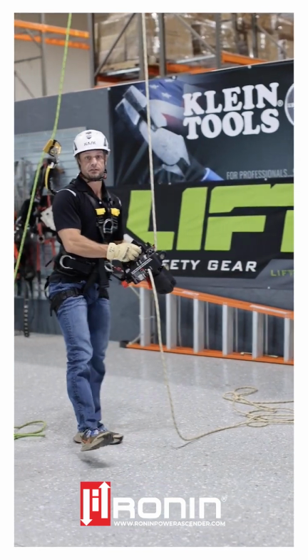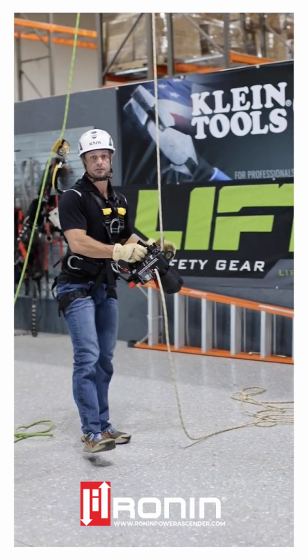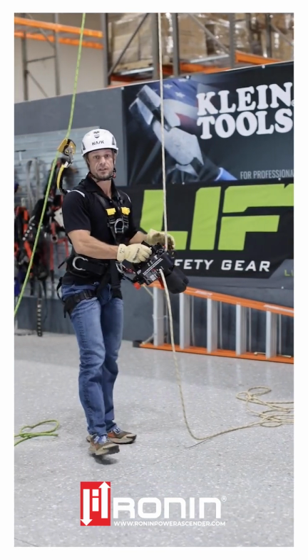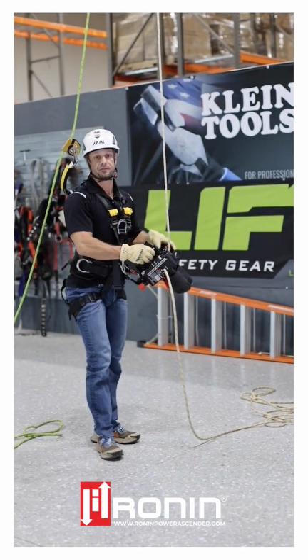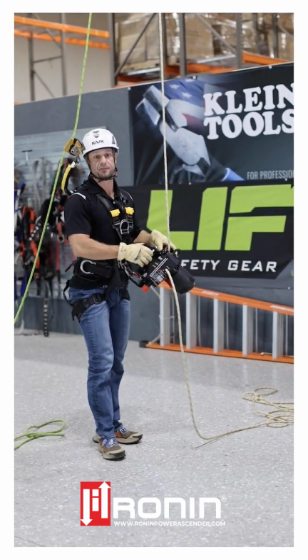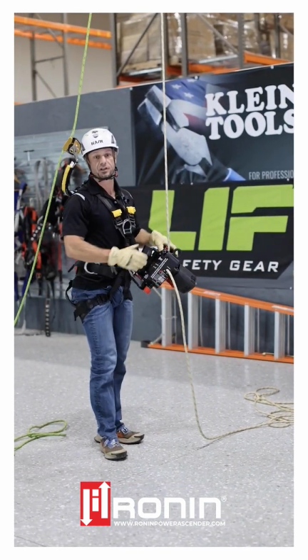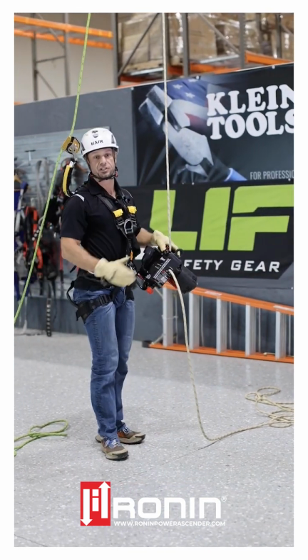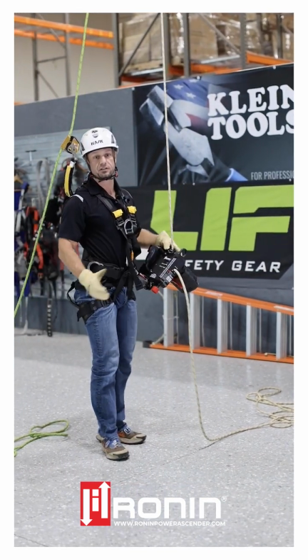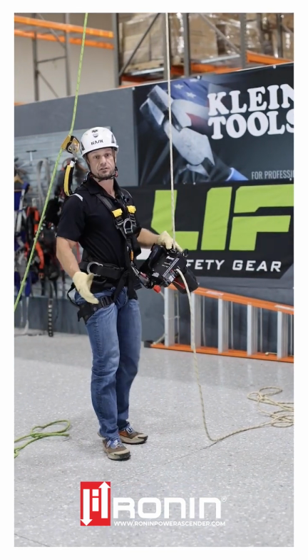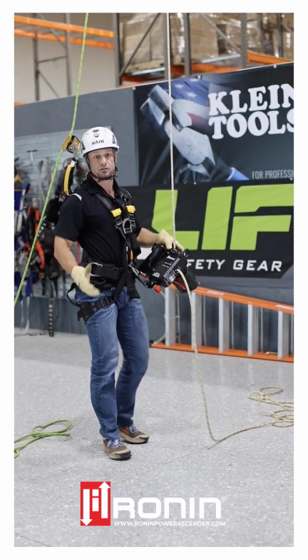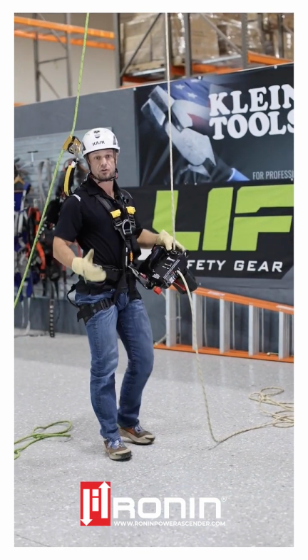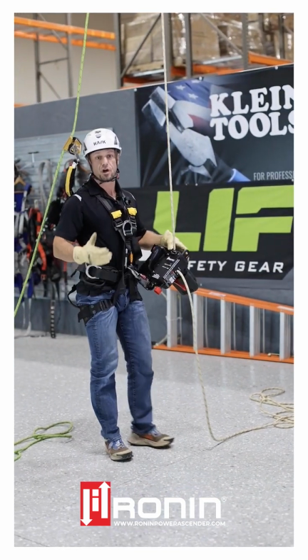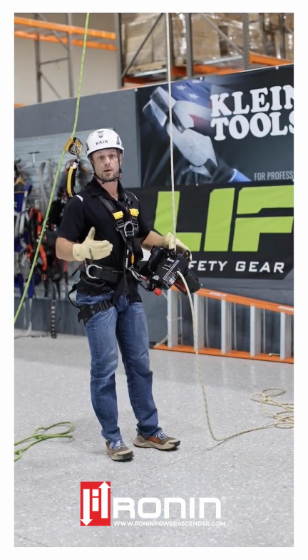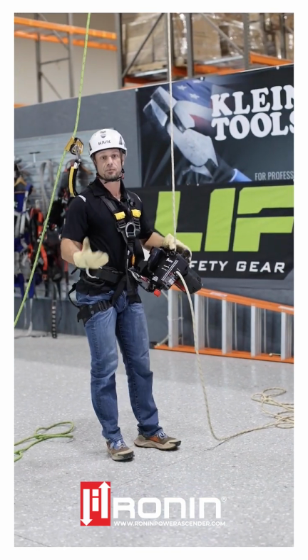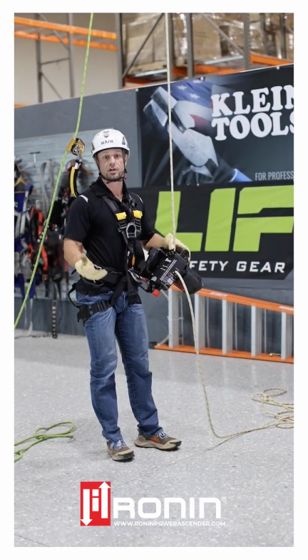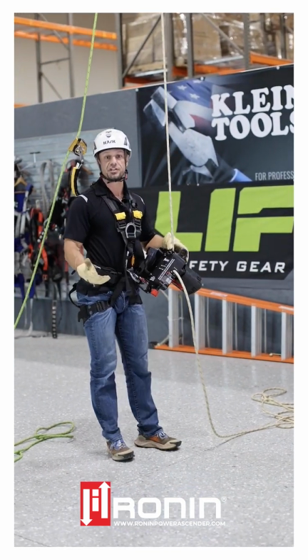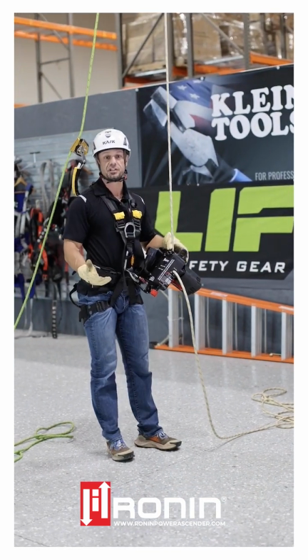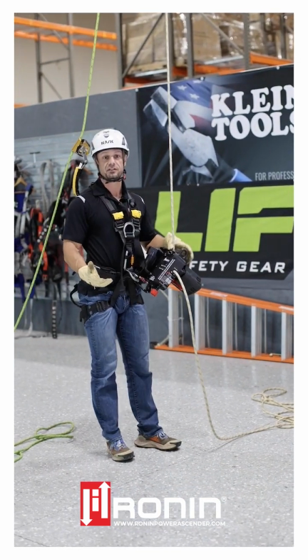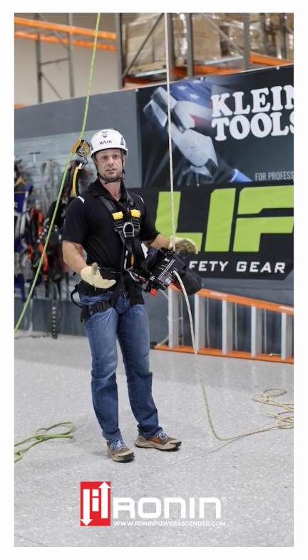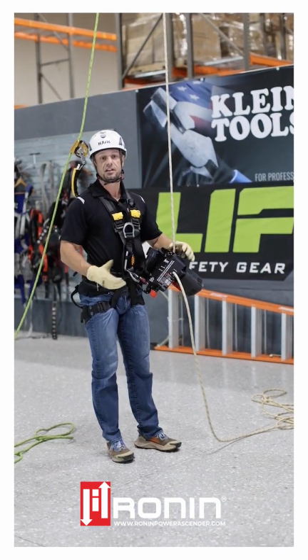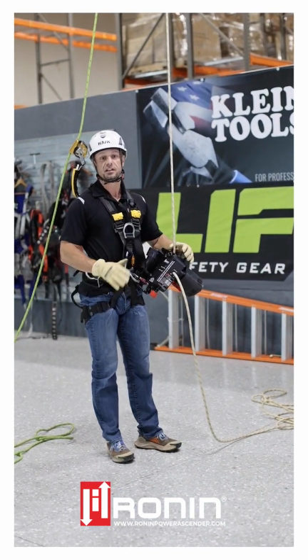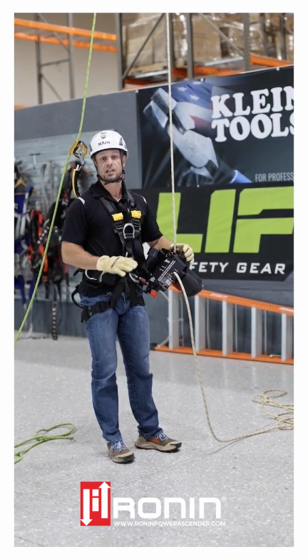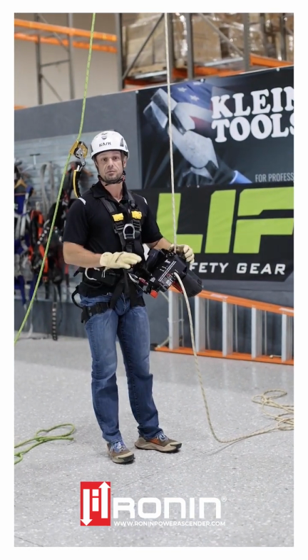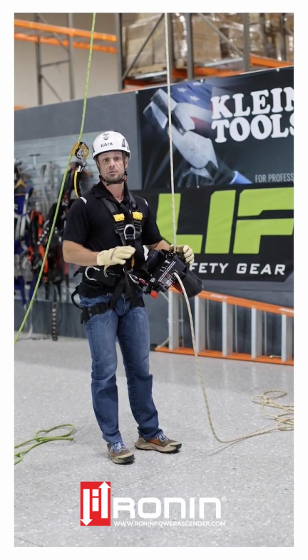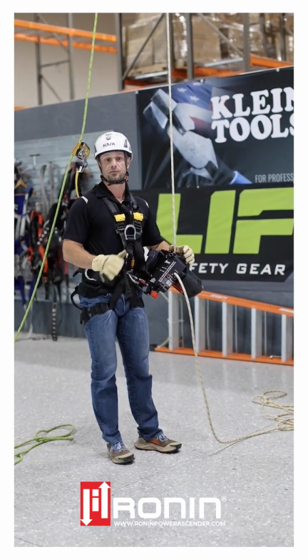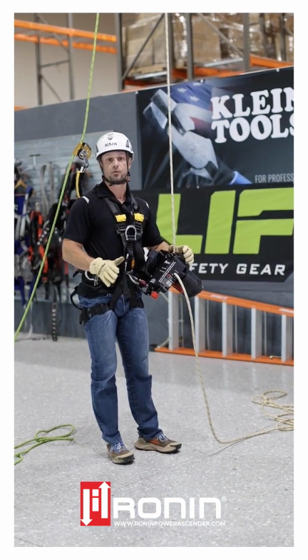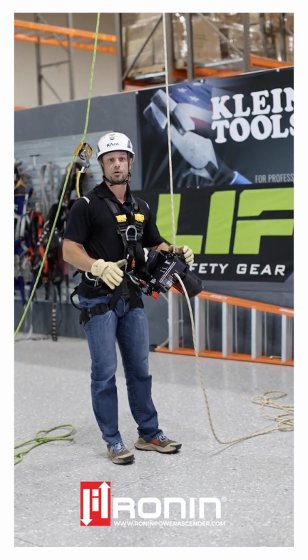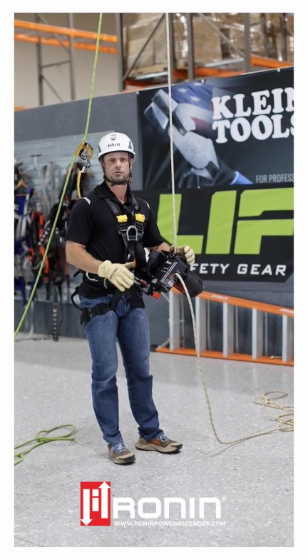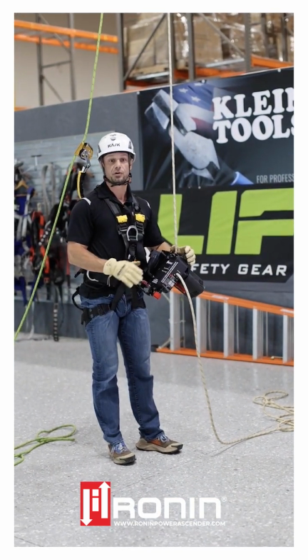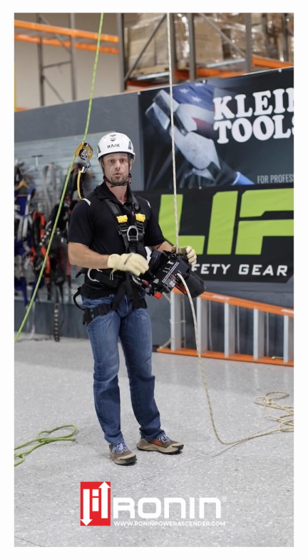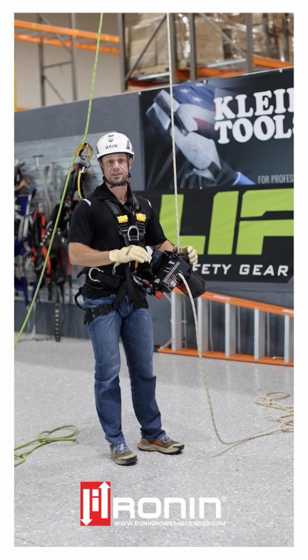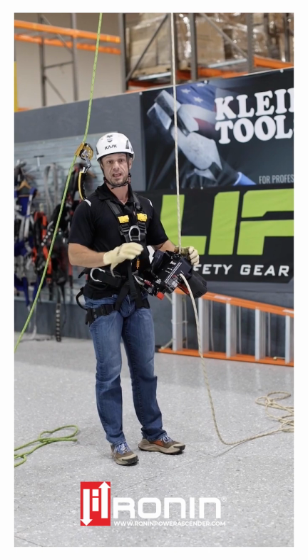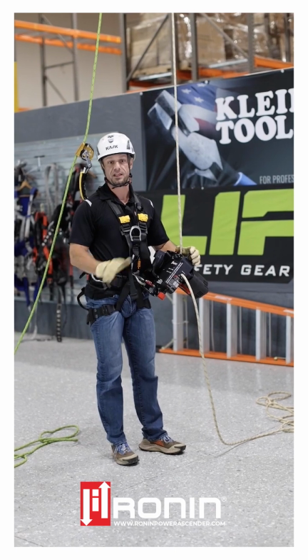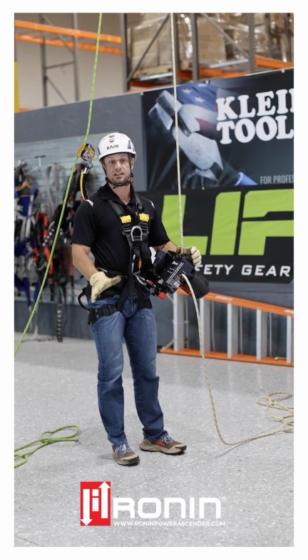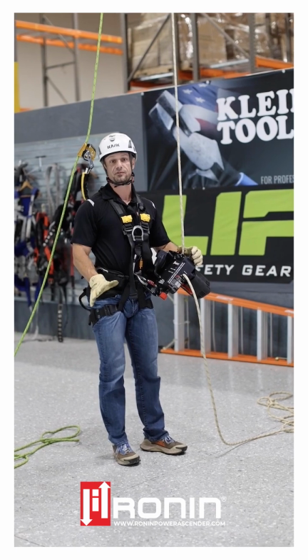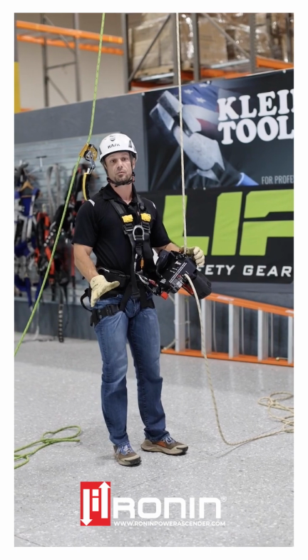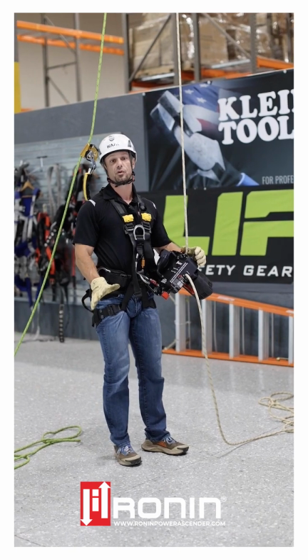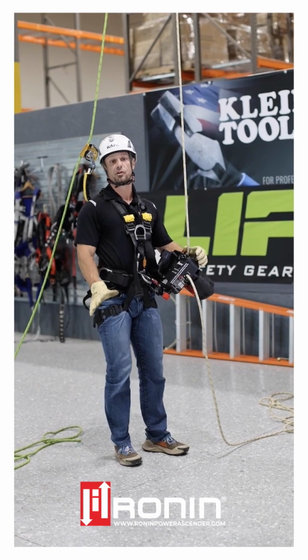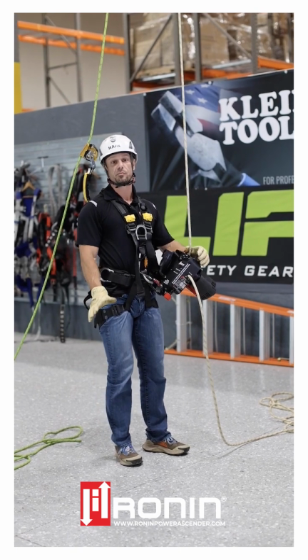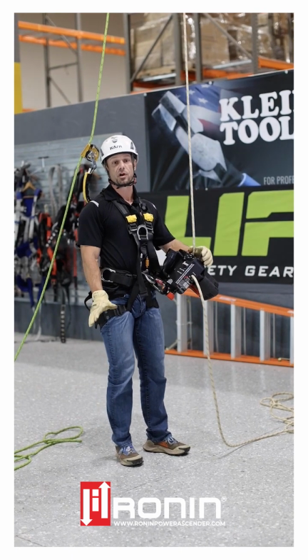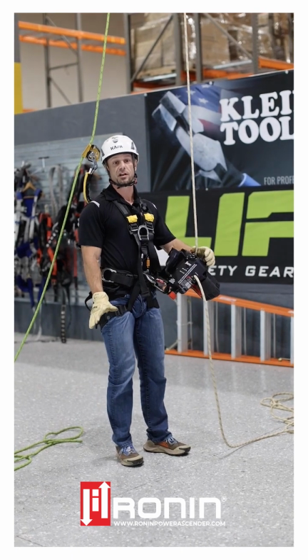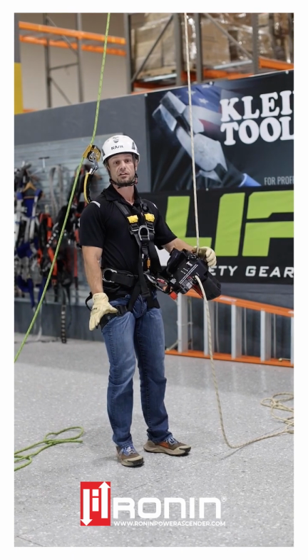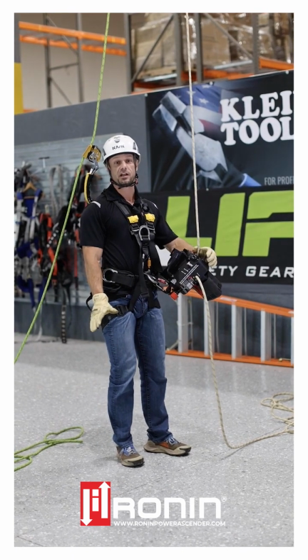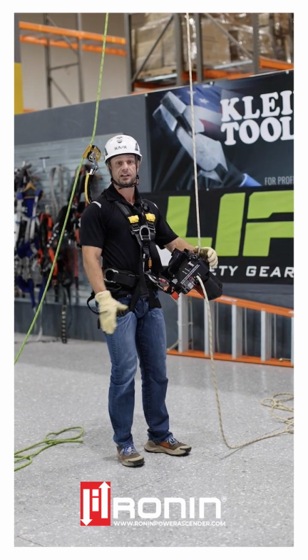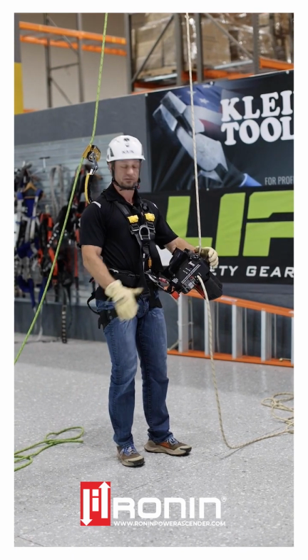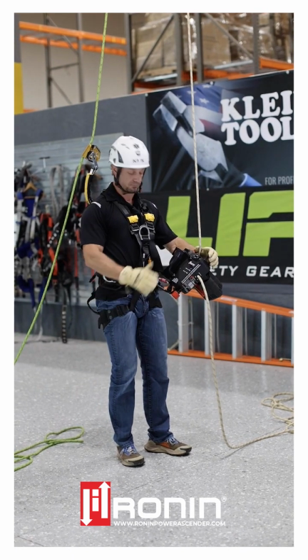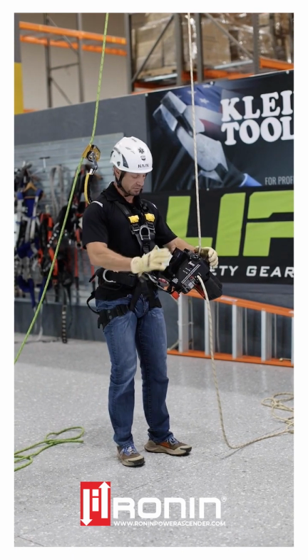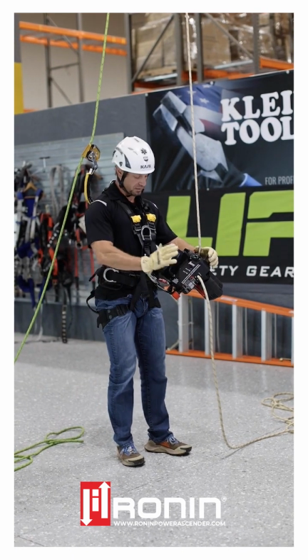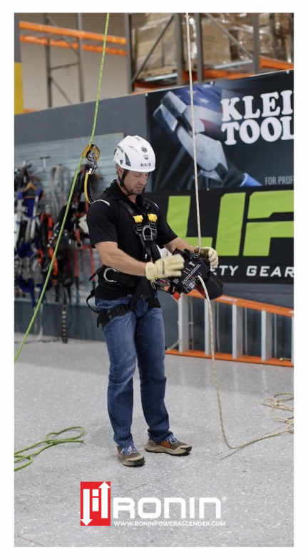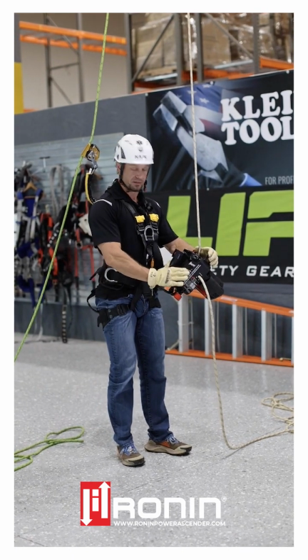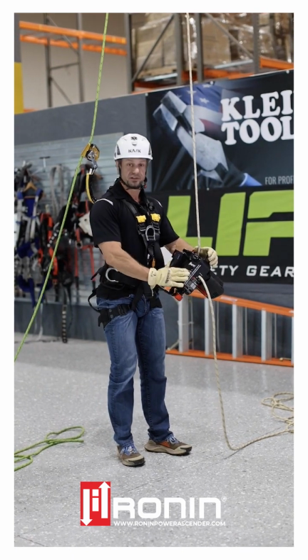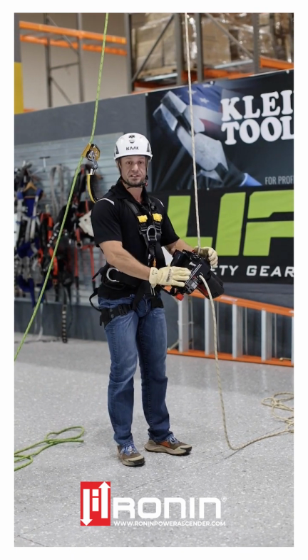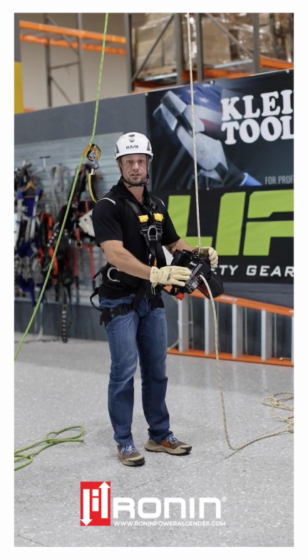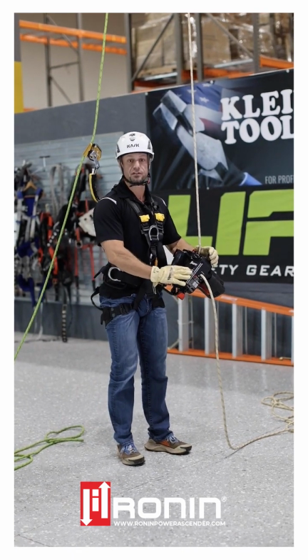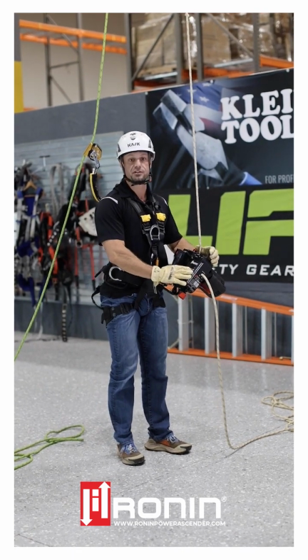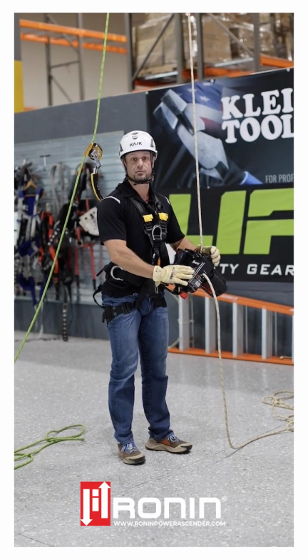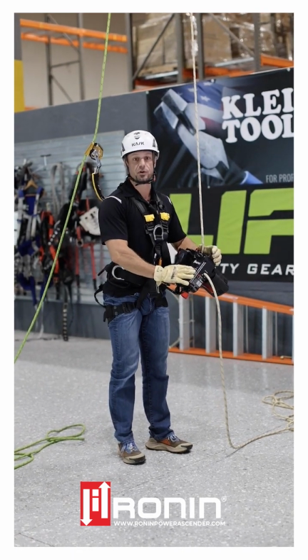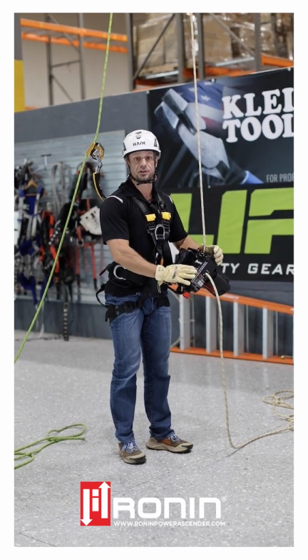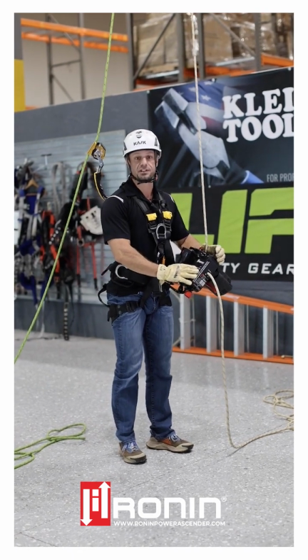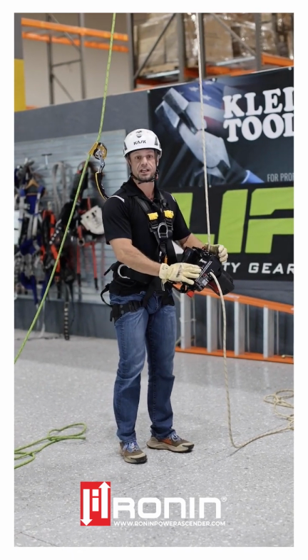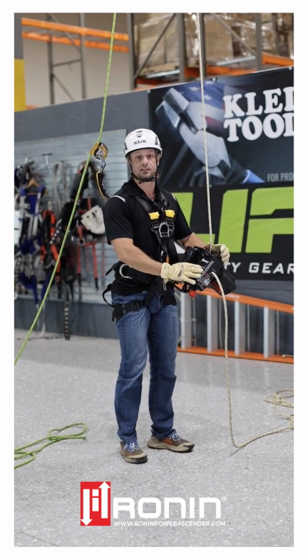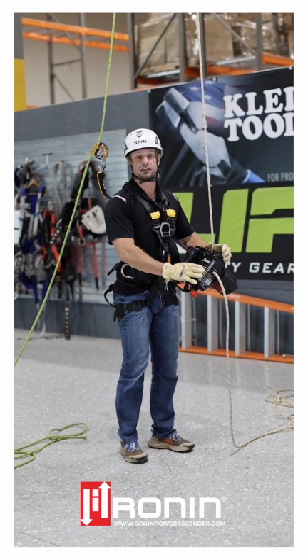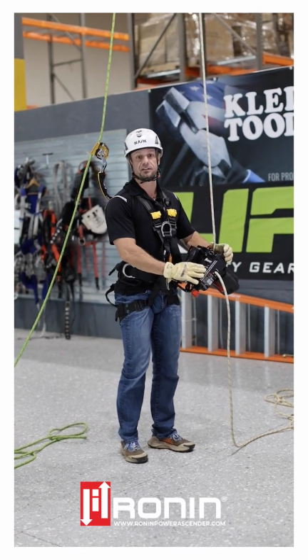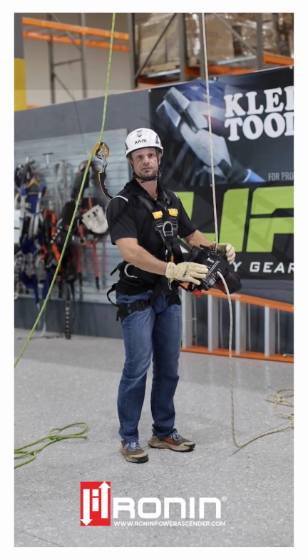That function and operation can be performed with any of the Ronin product line. This here is the Ronin Titan Lift.